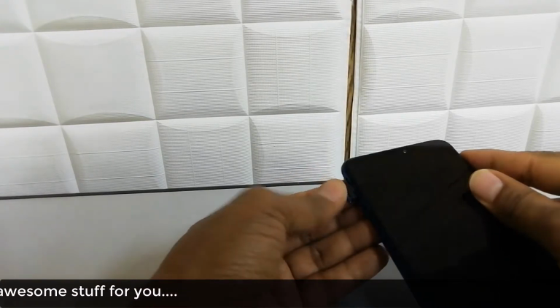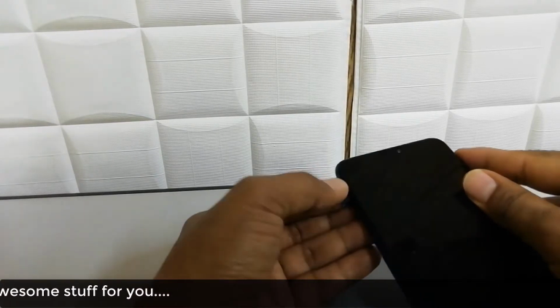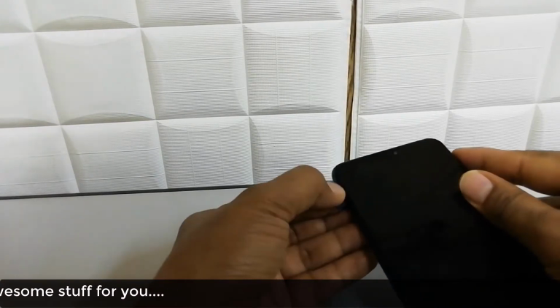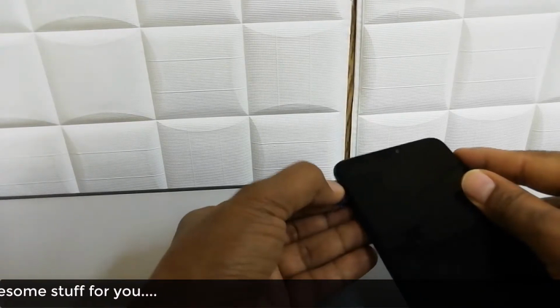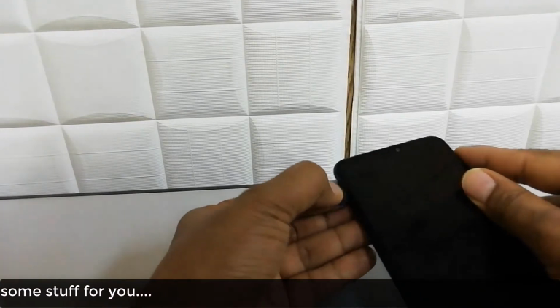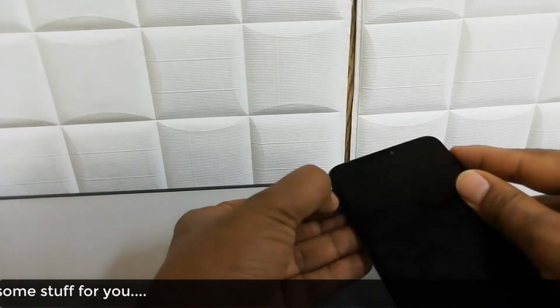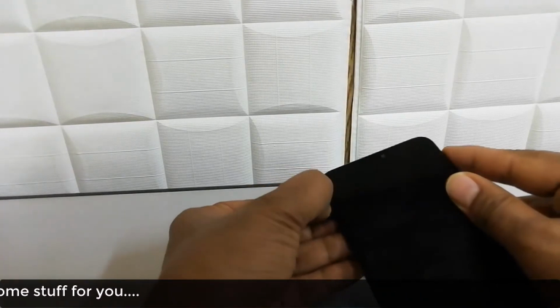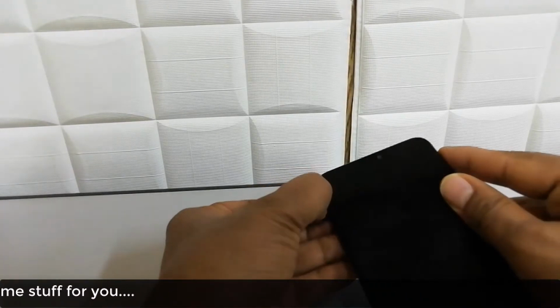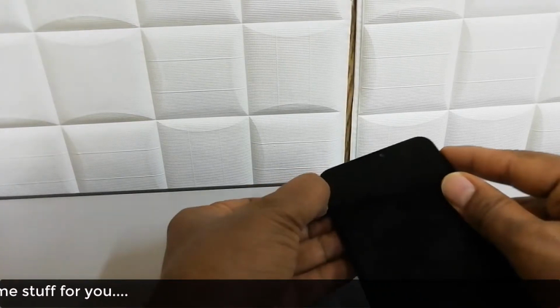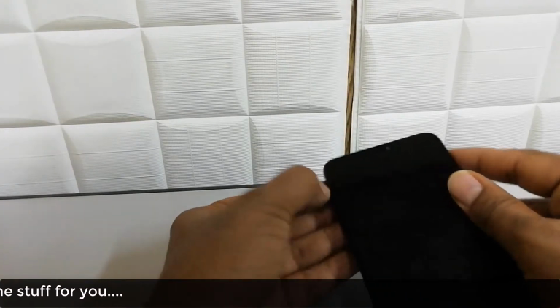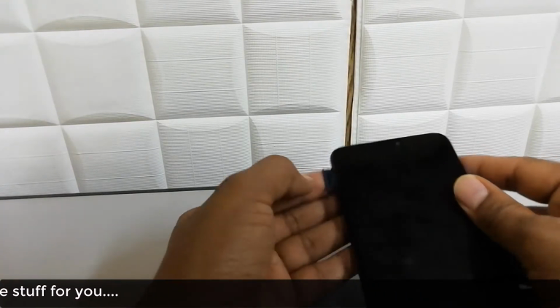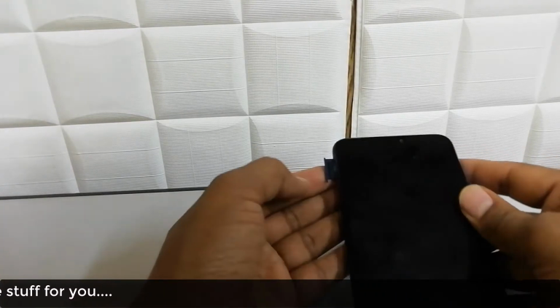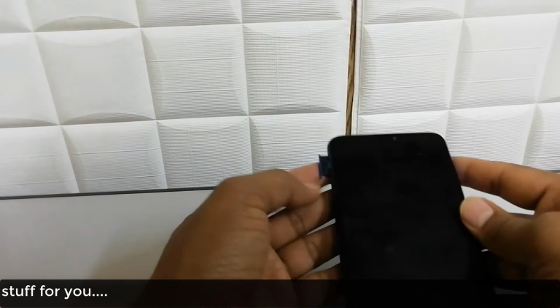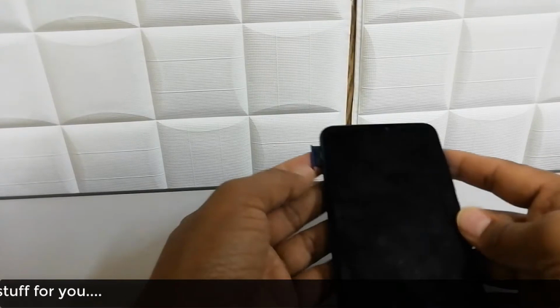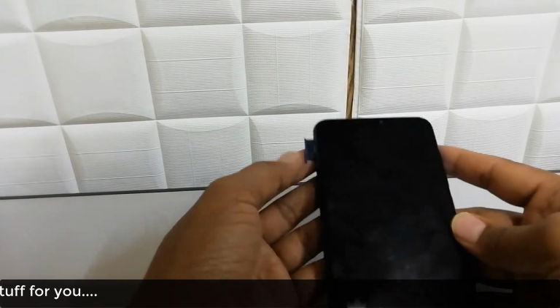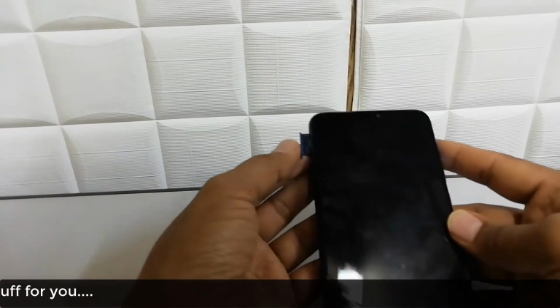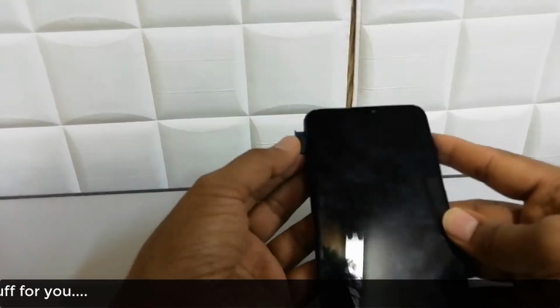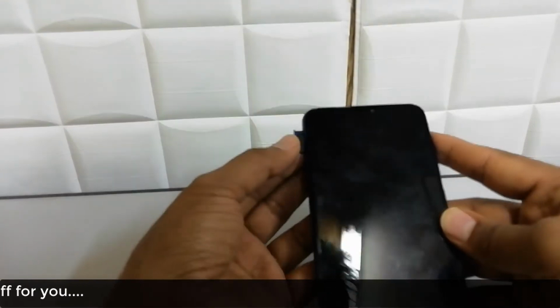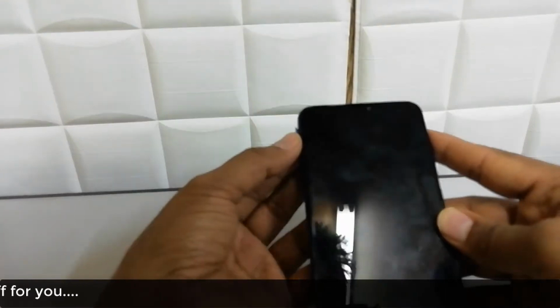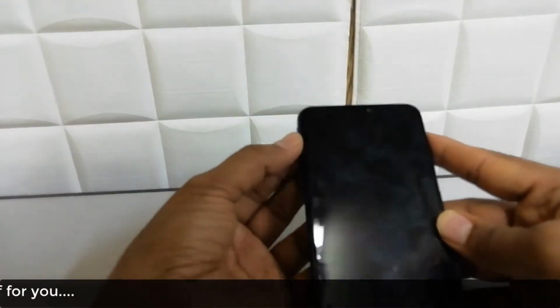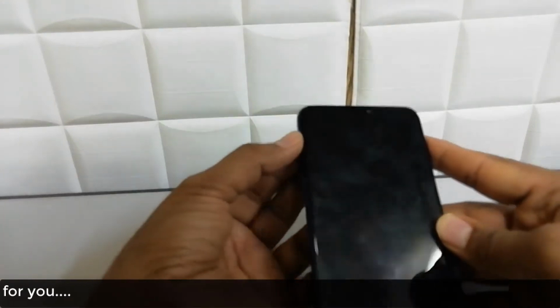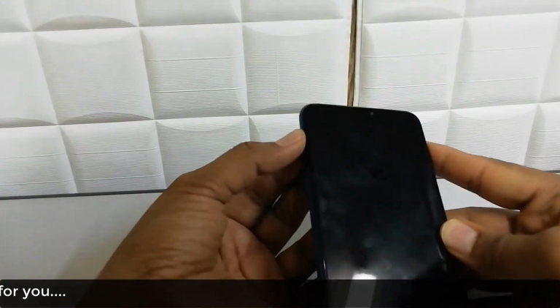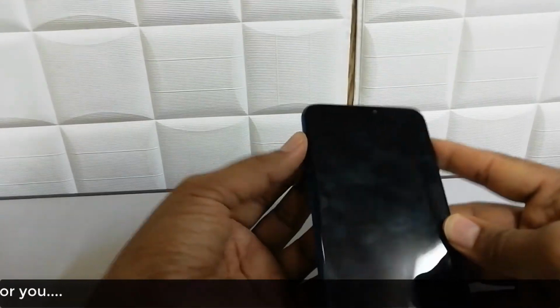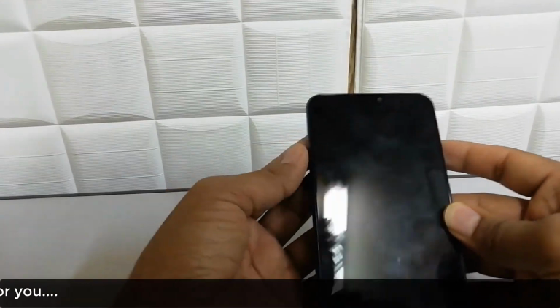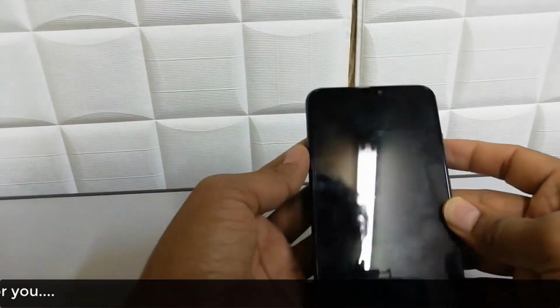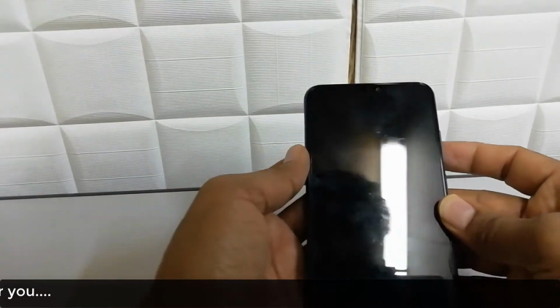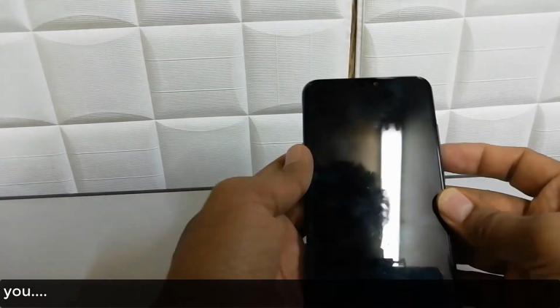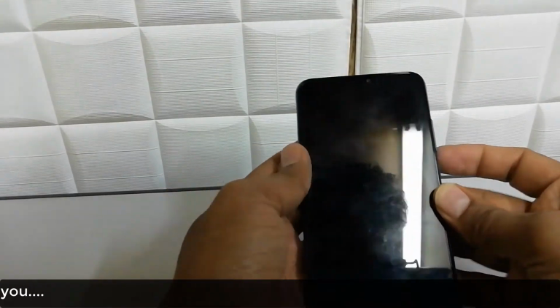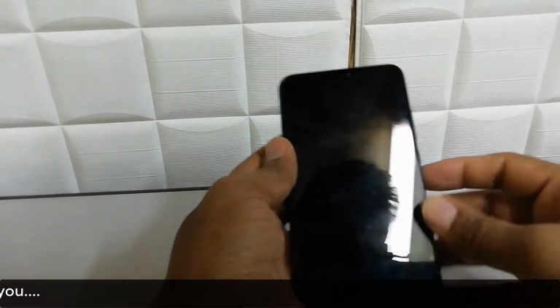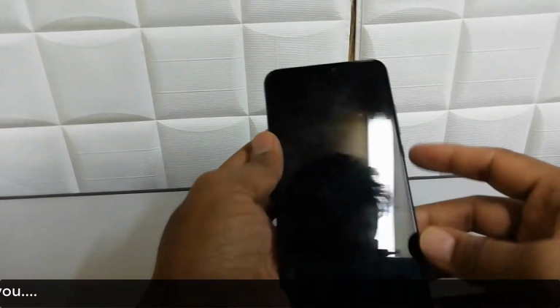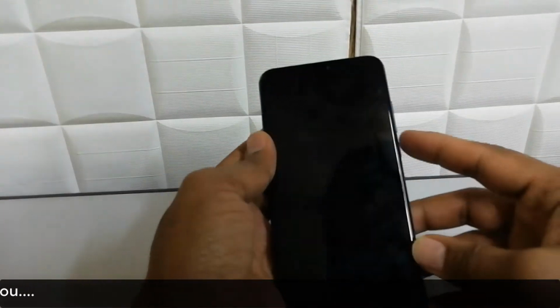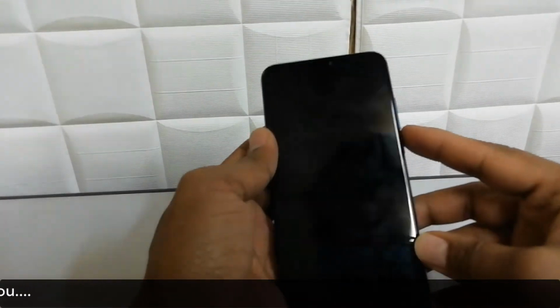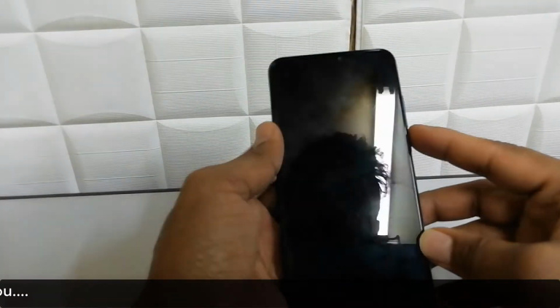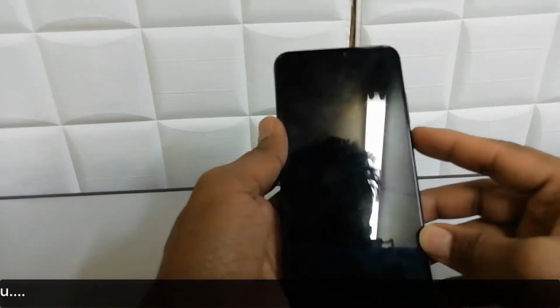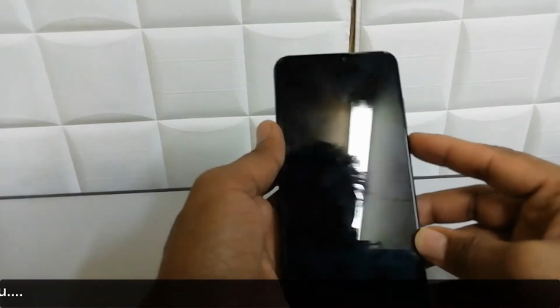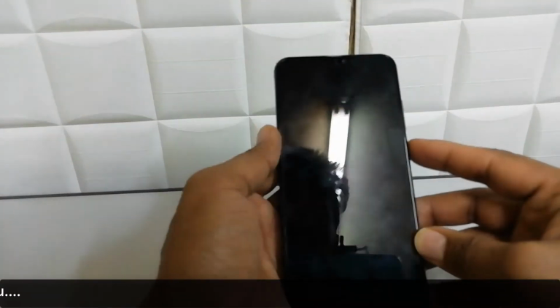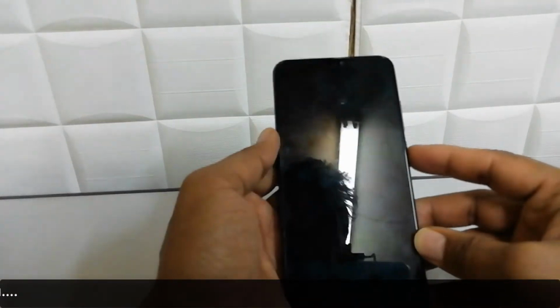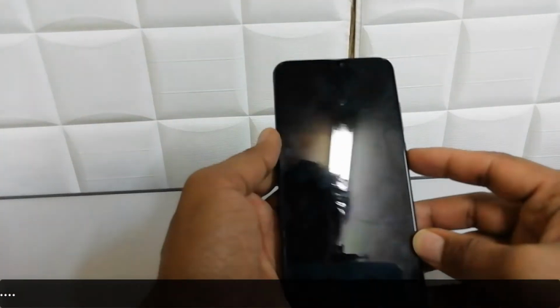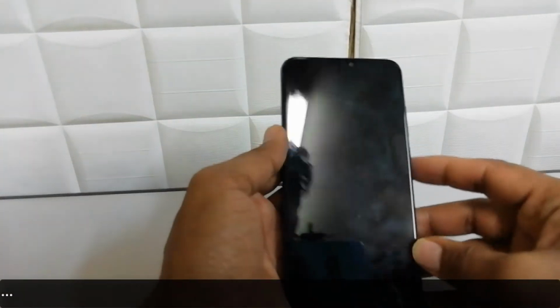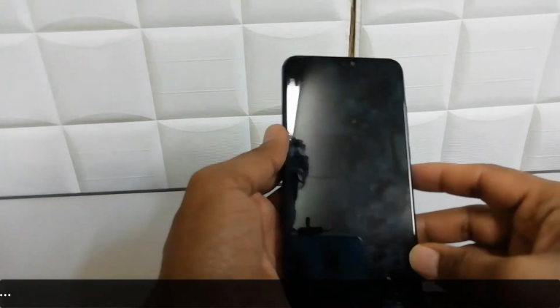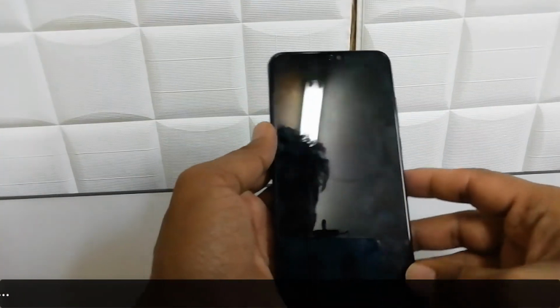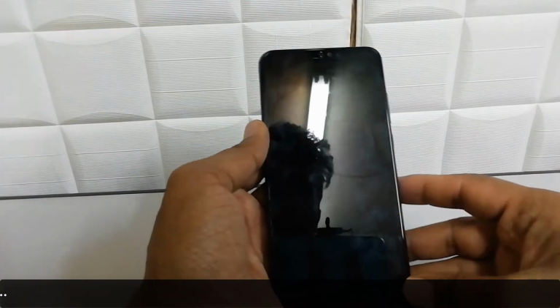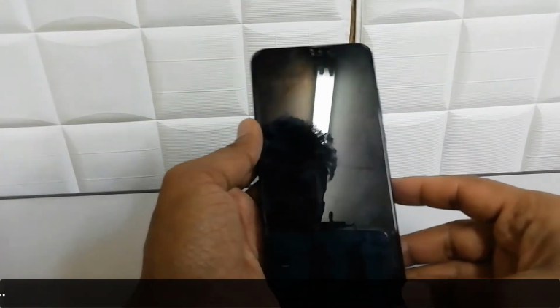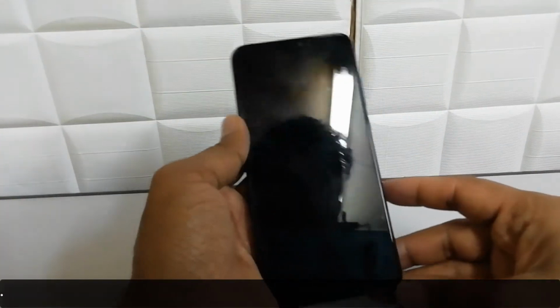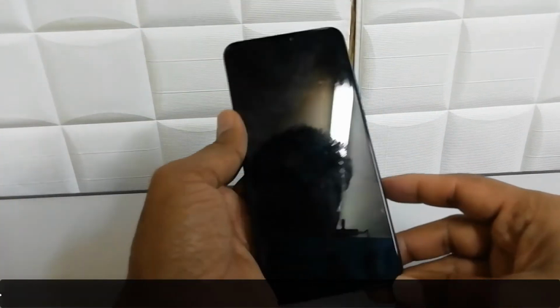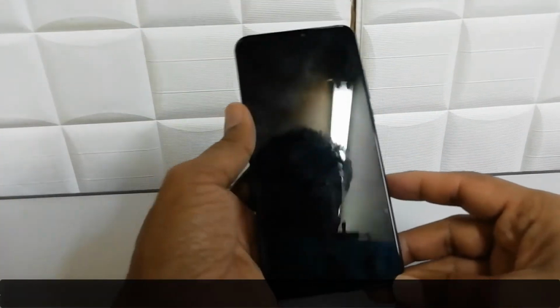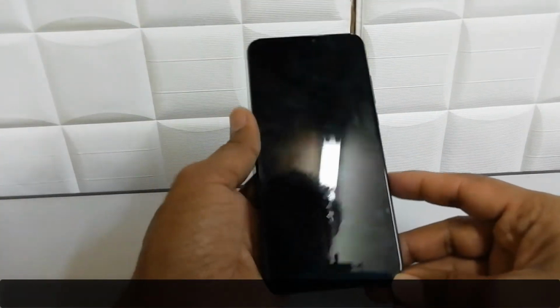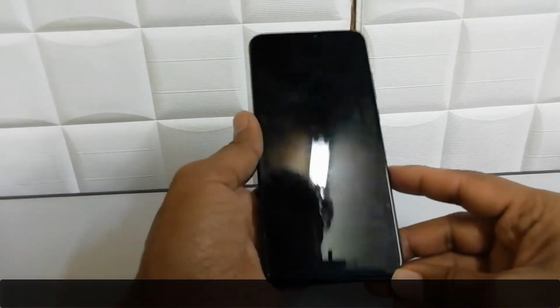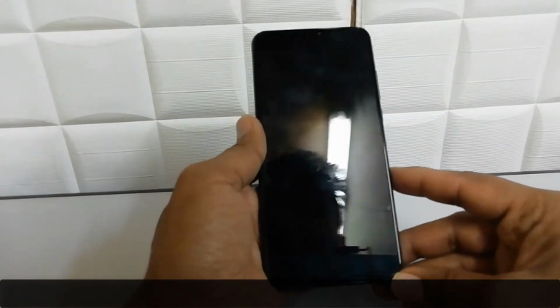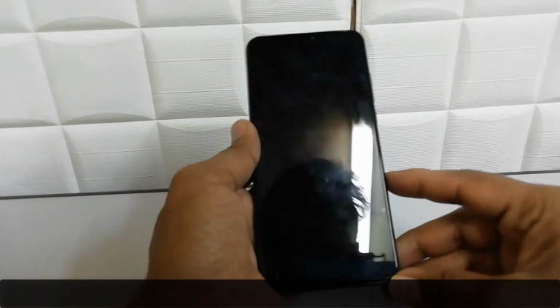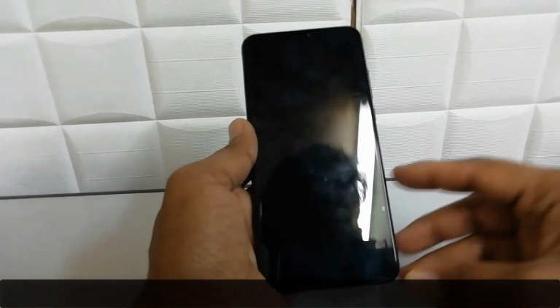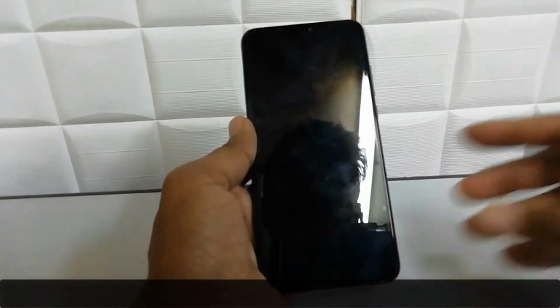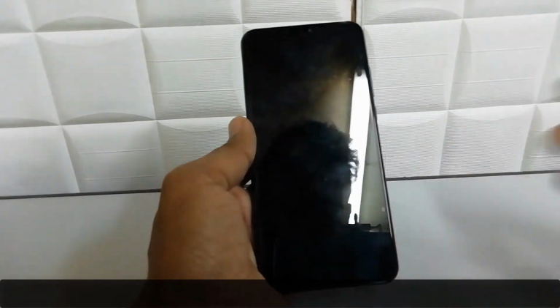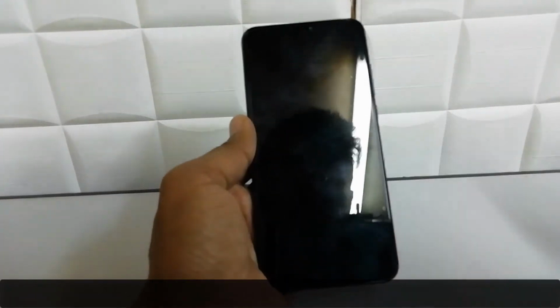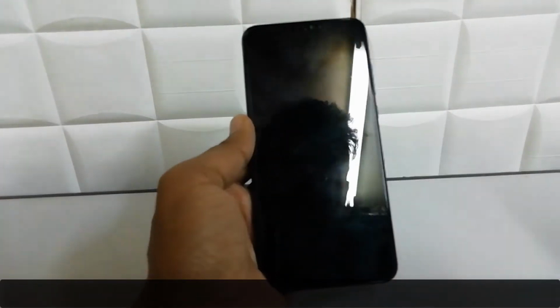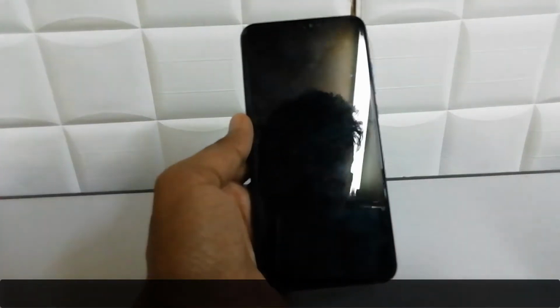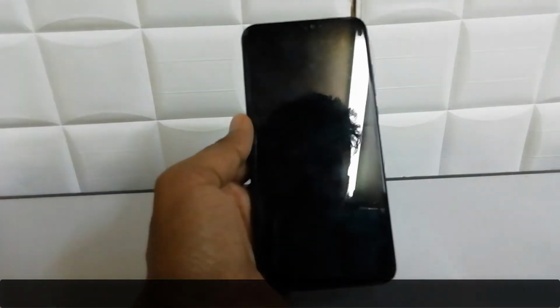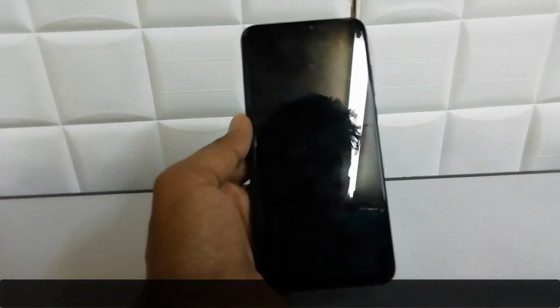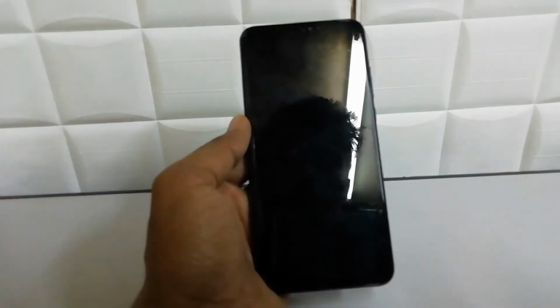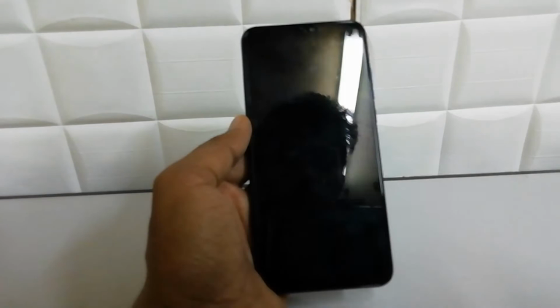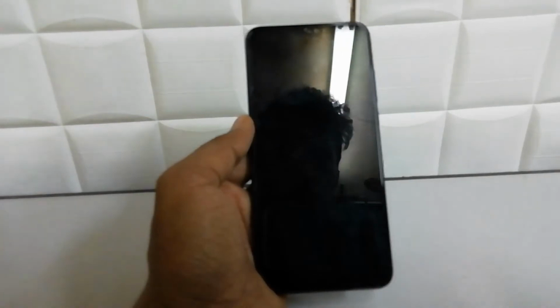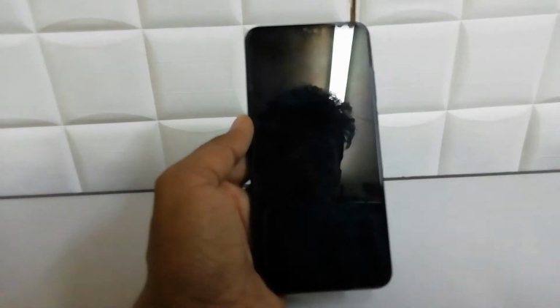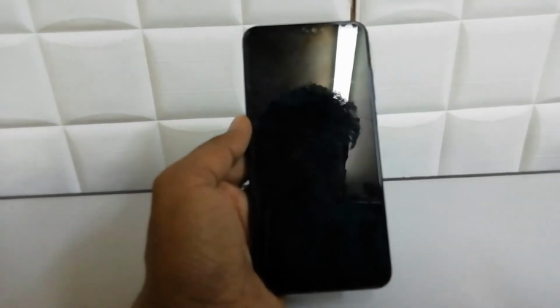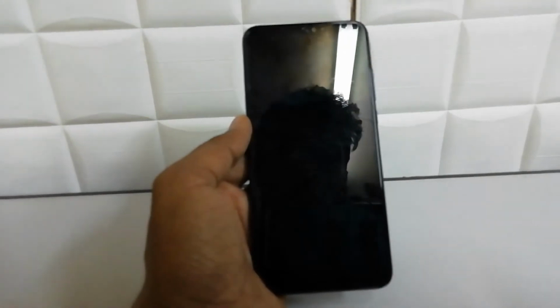So this is how you can add a SIM card and SD card in your Honor 8x device. That's it for now, thanks for watching my video, see you in the next one, peace.